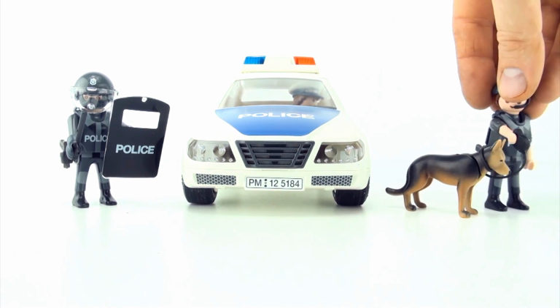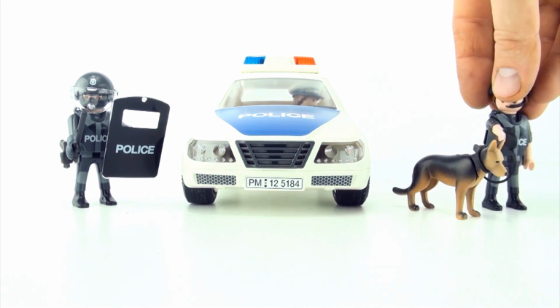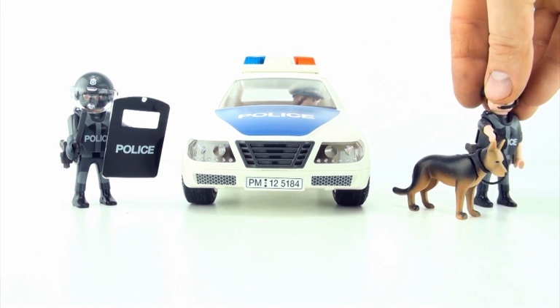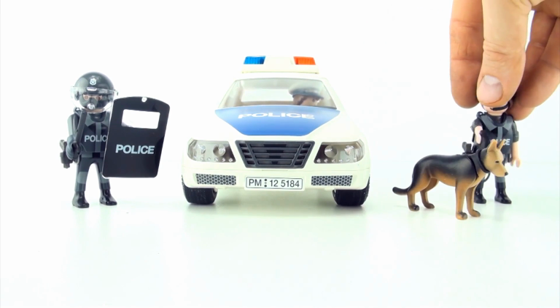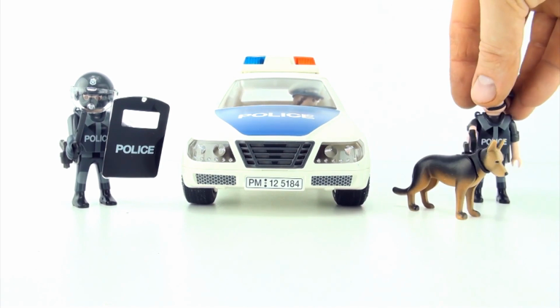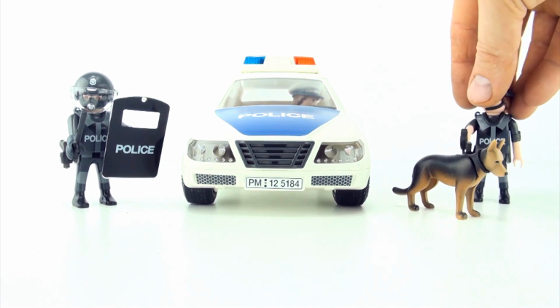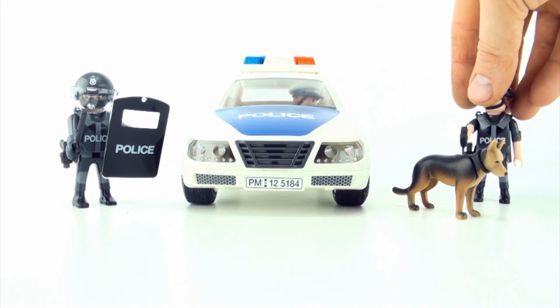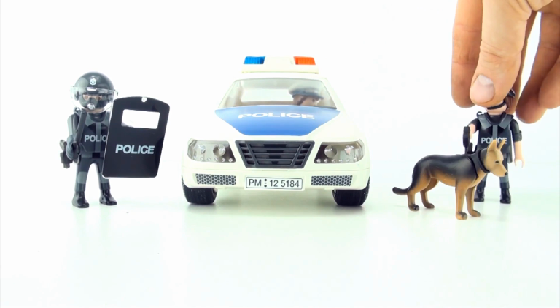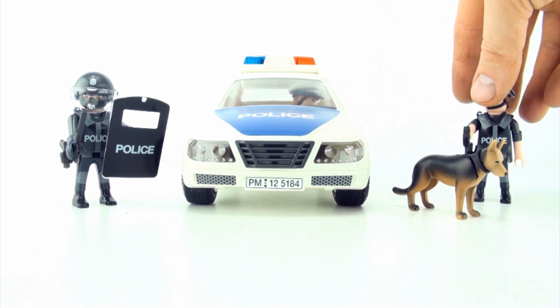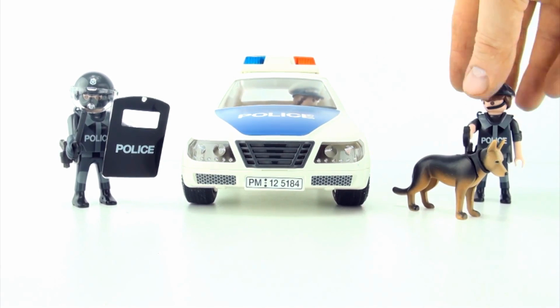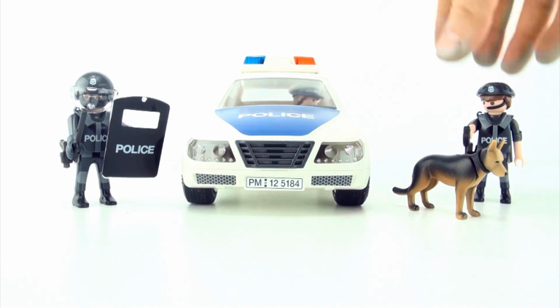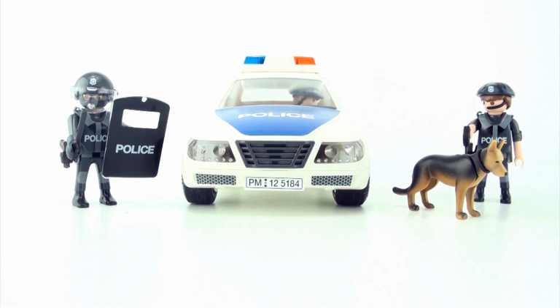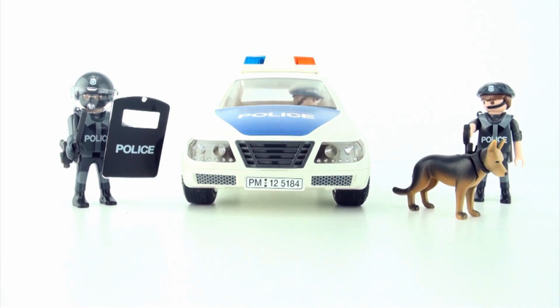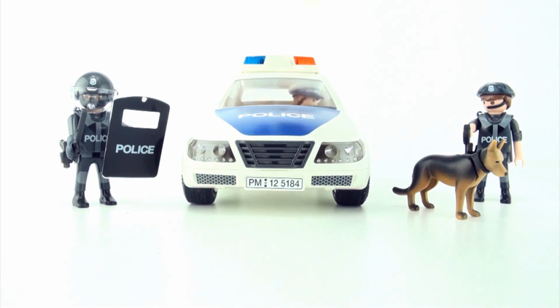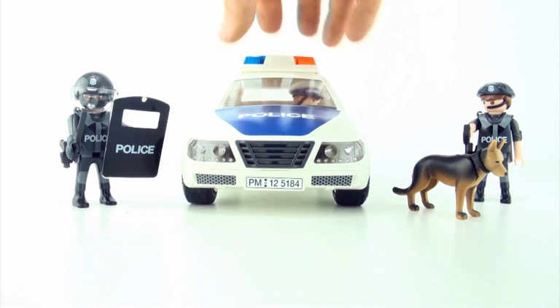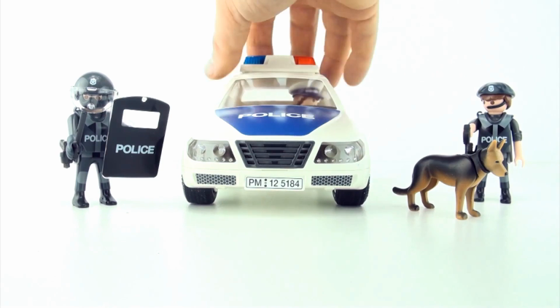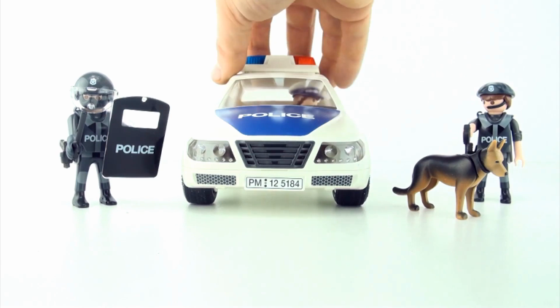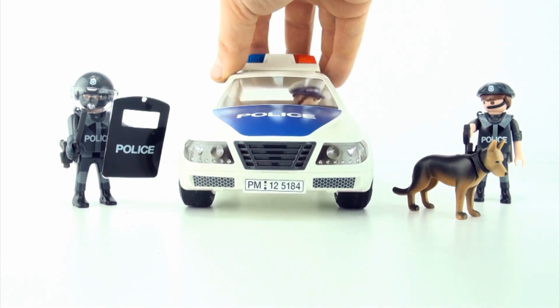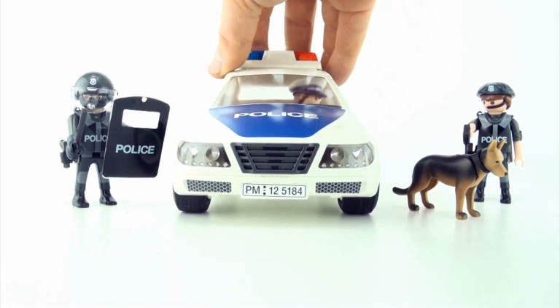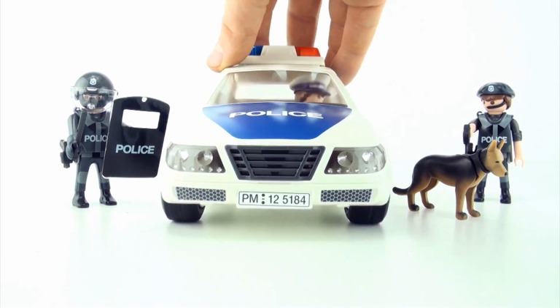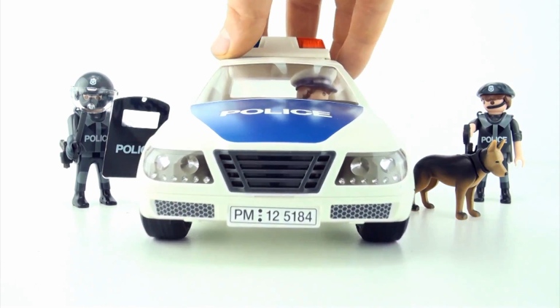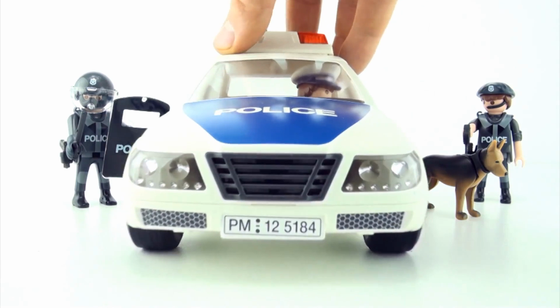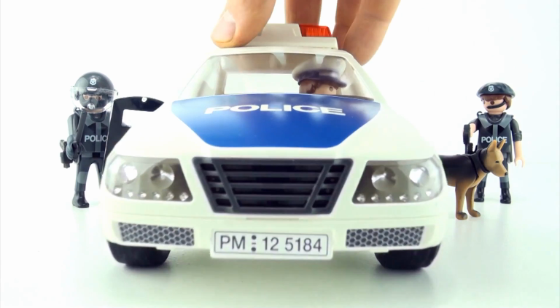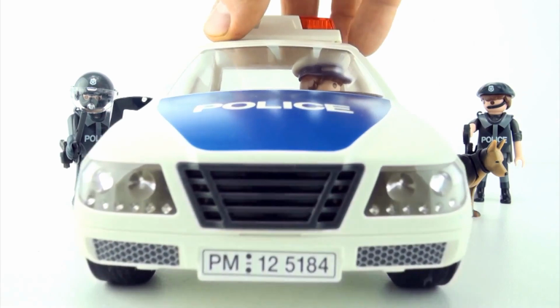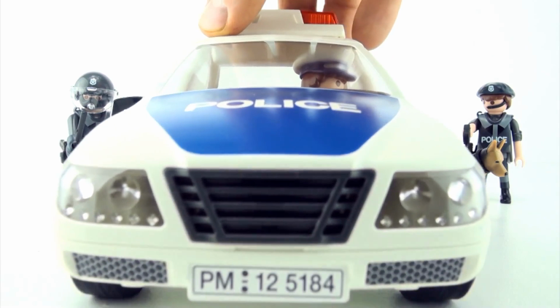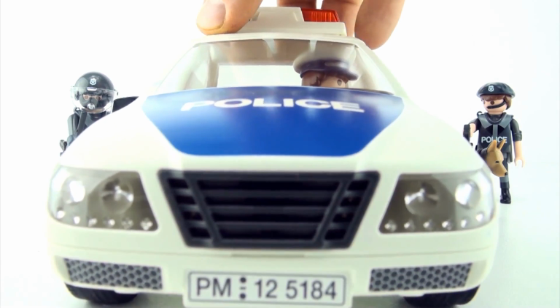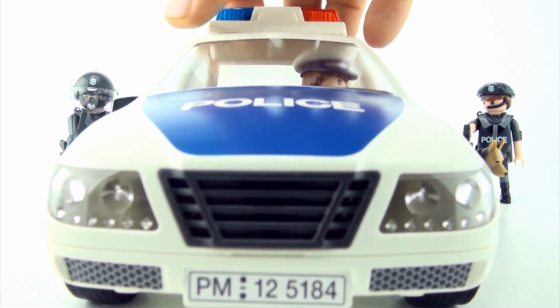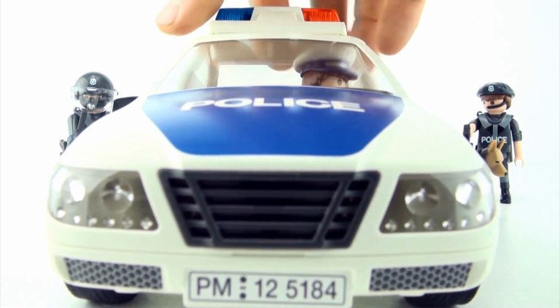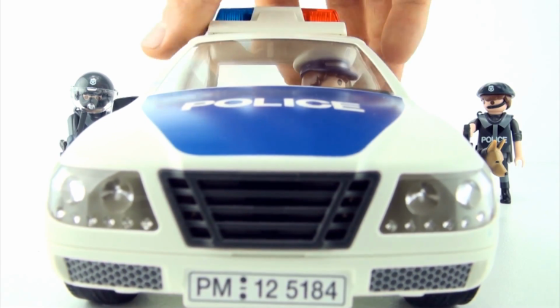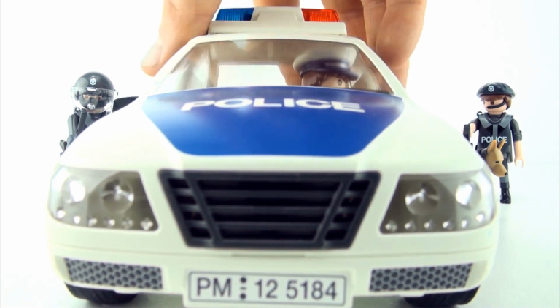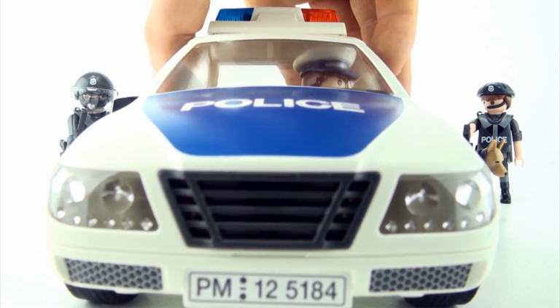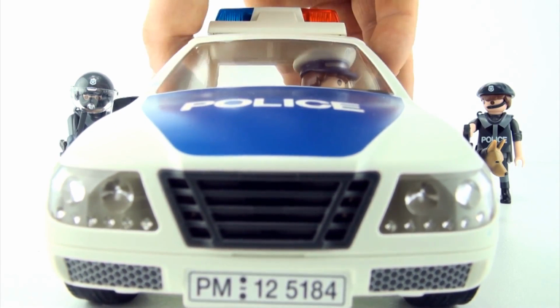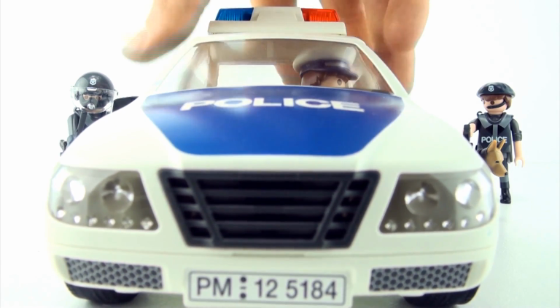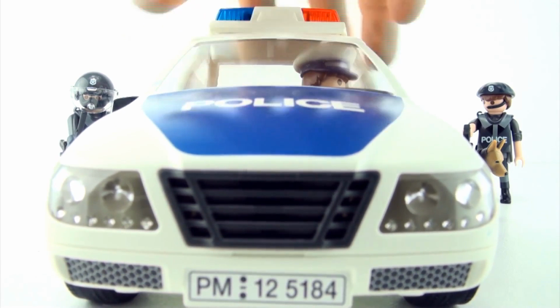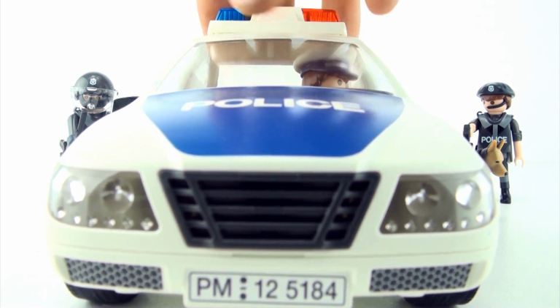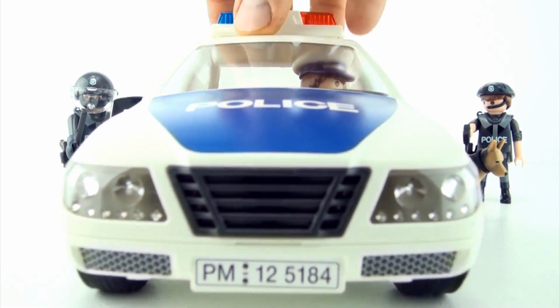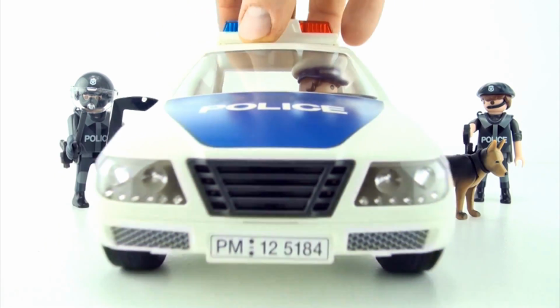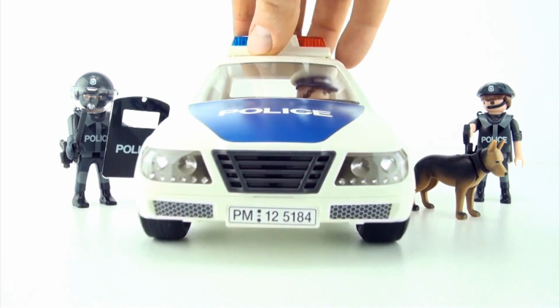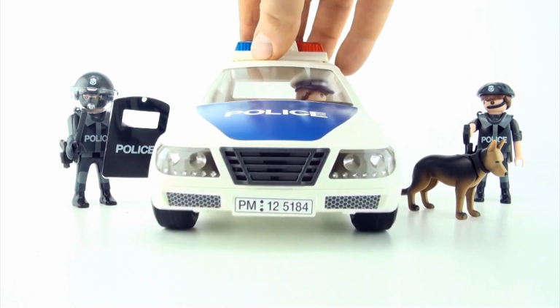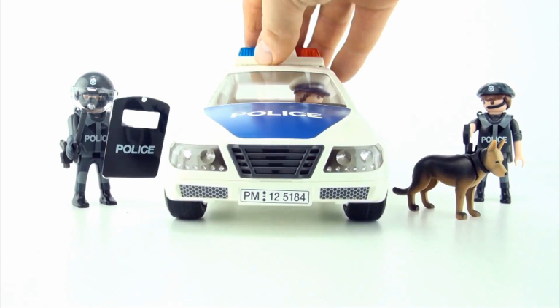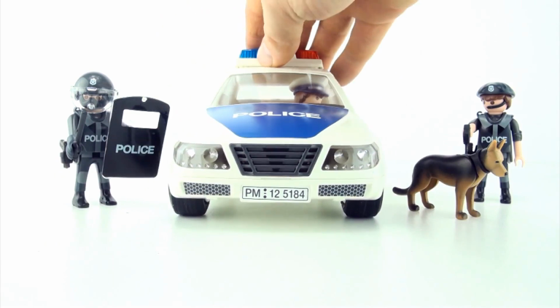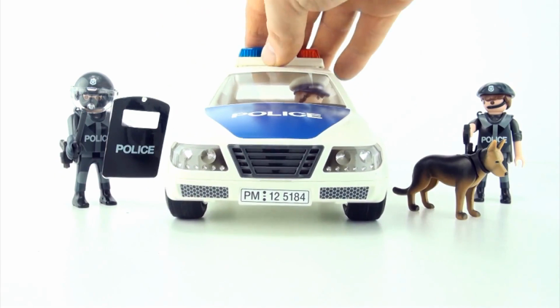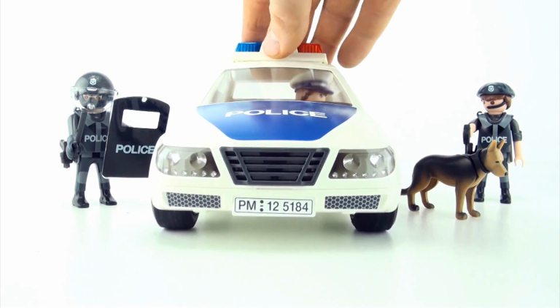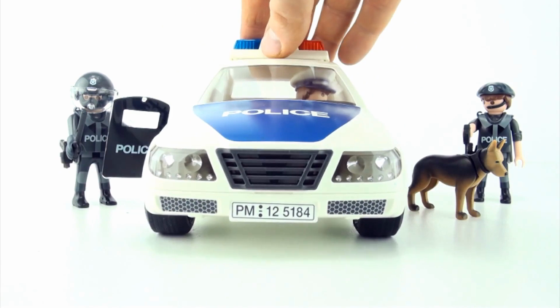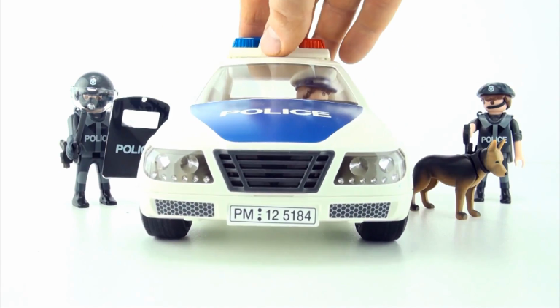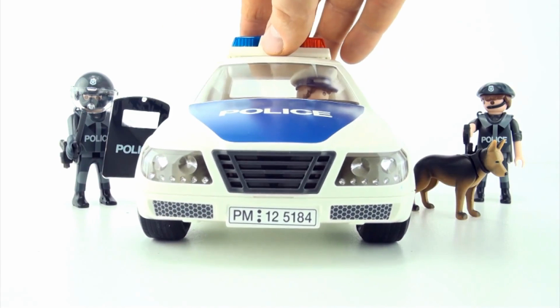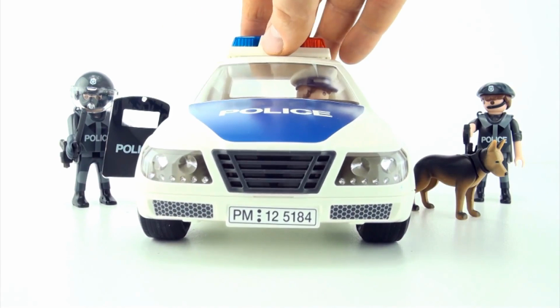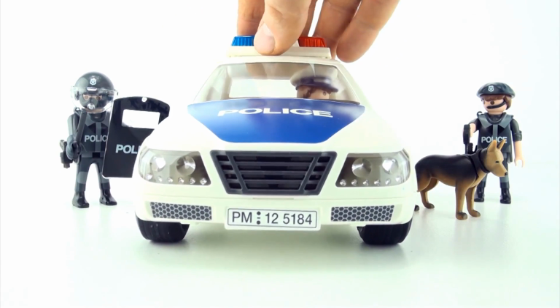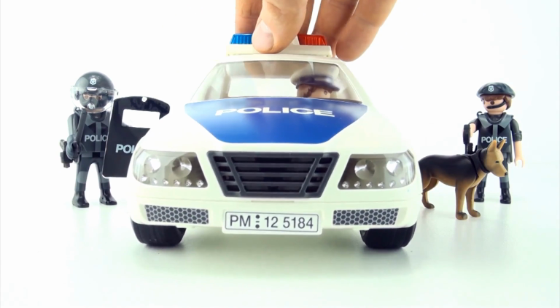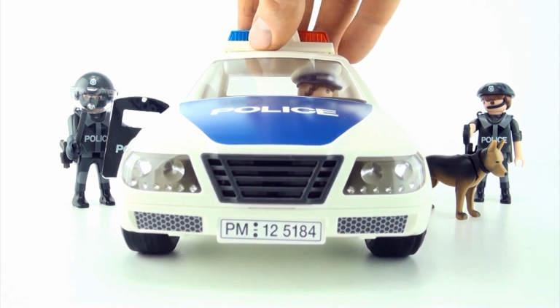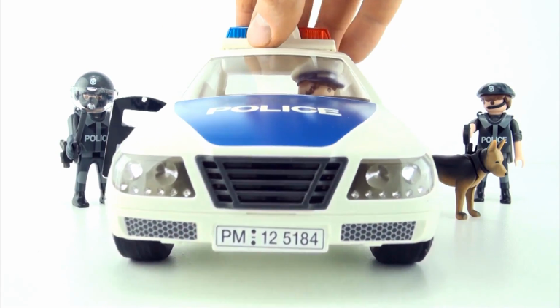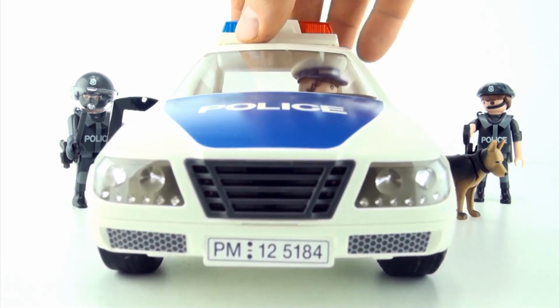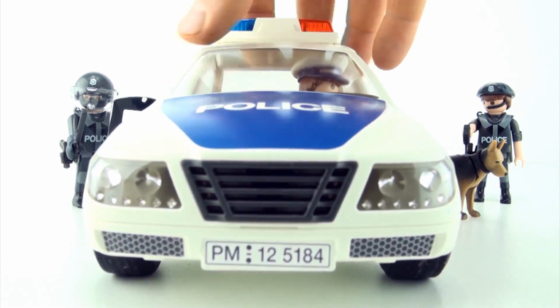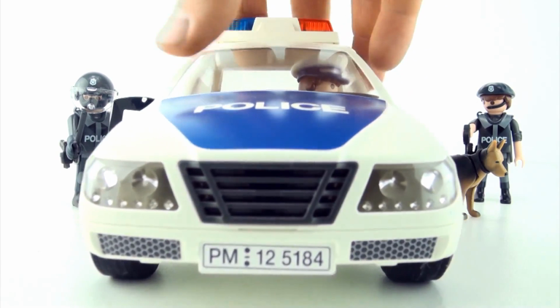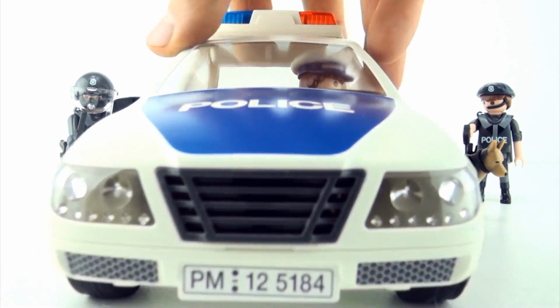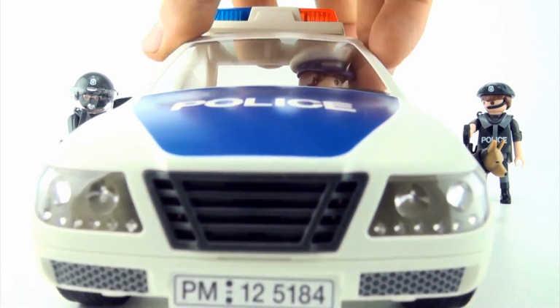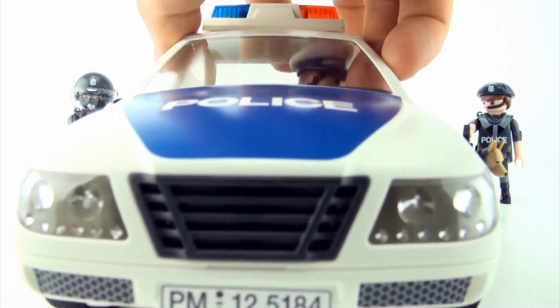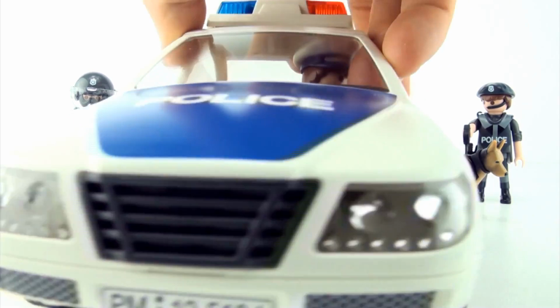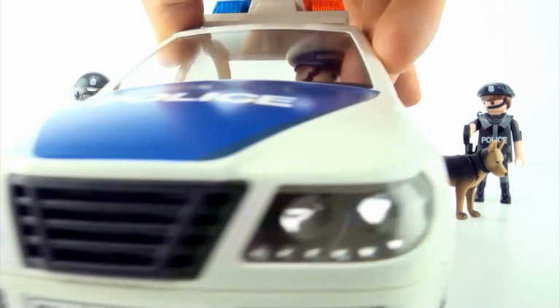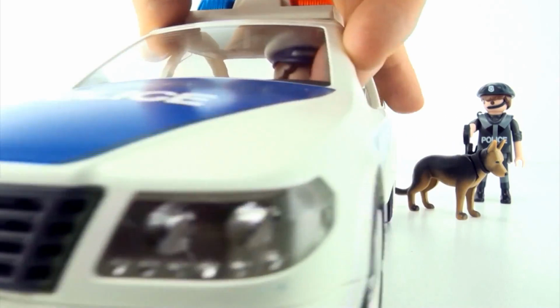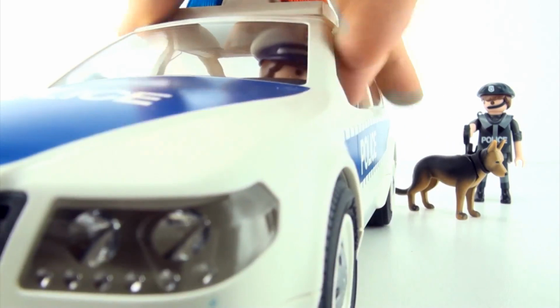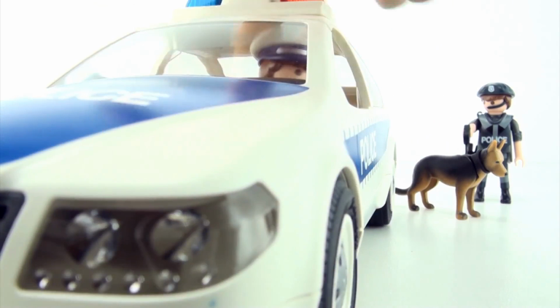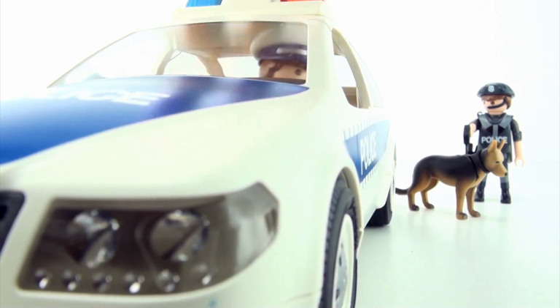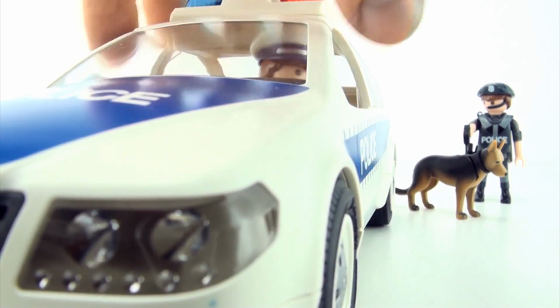Which is the odd officer out? That's right, it's number two. Policeman number two is the only one in a car.